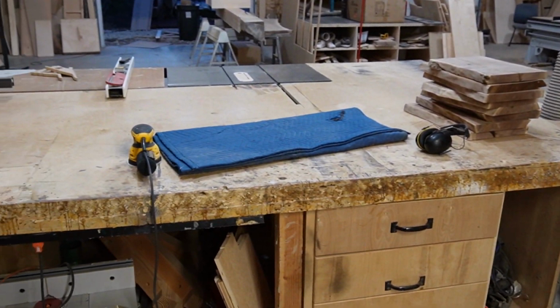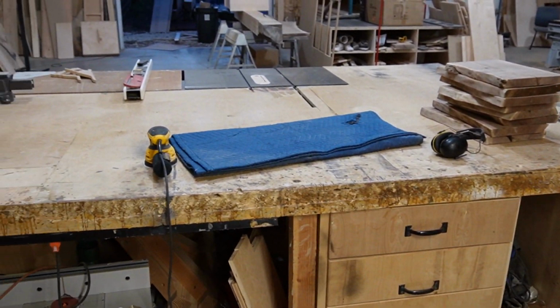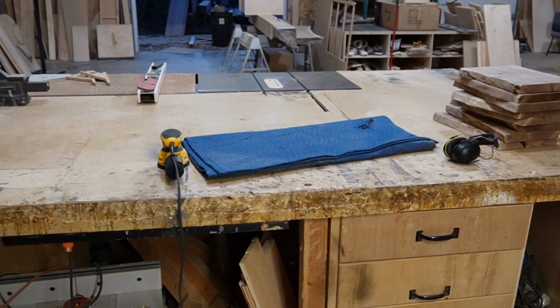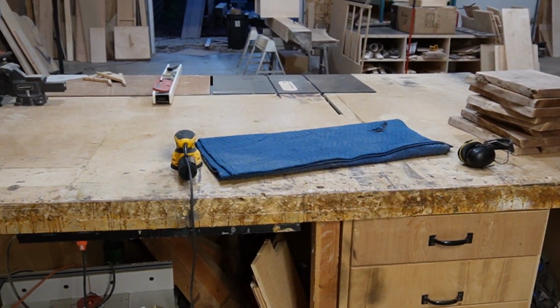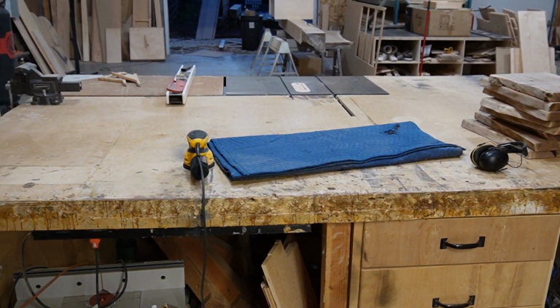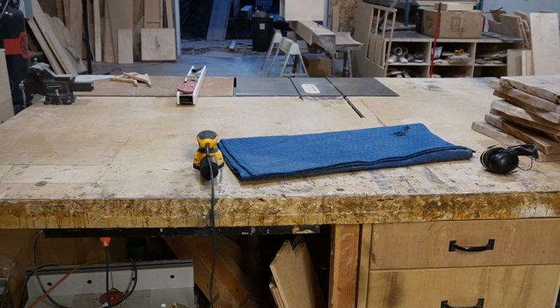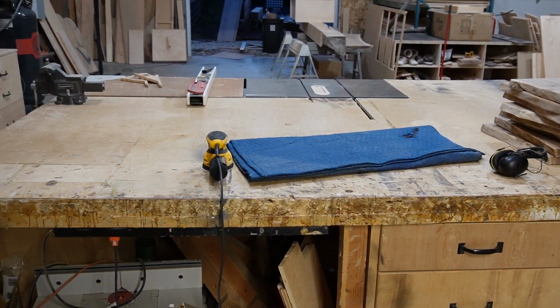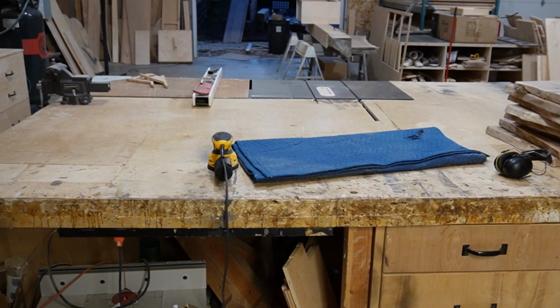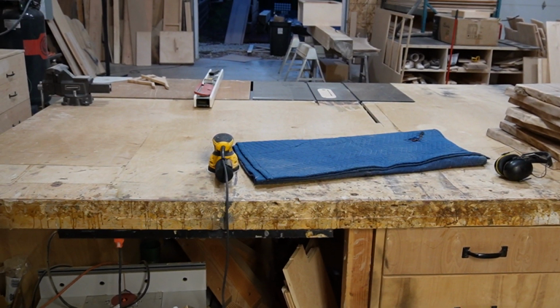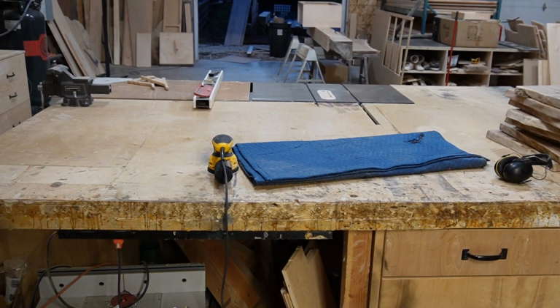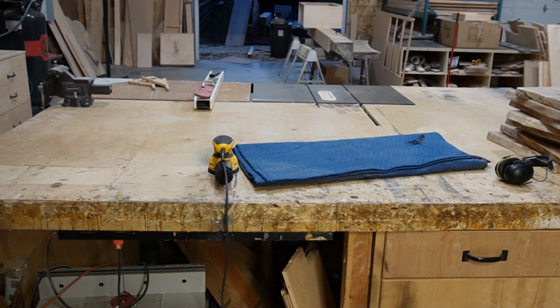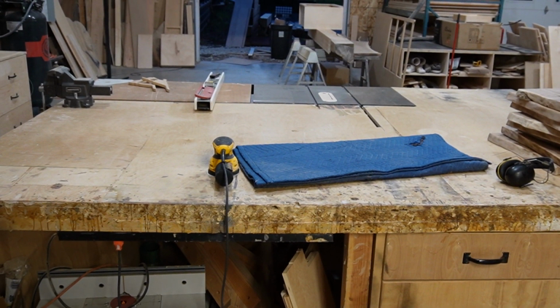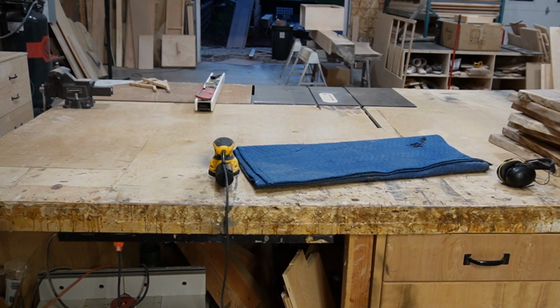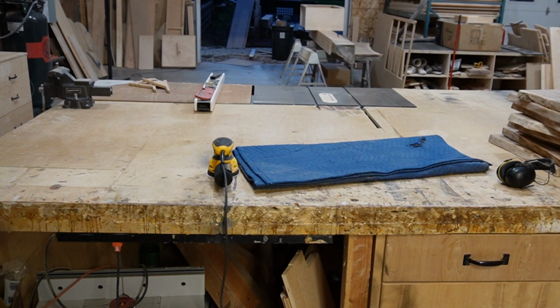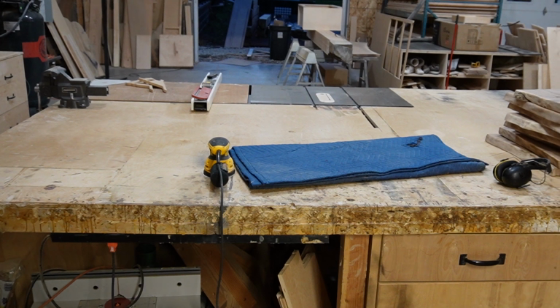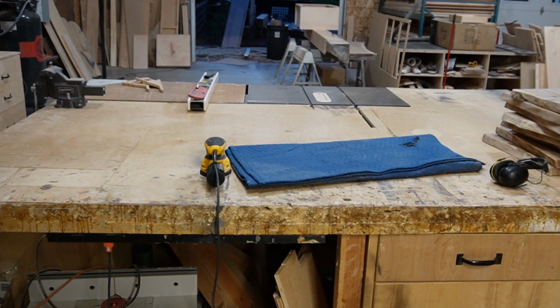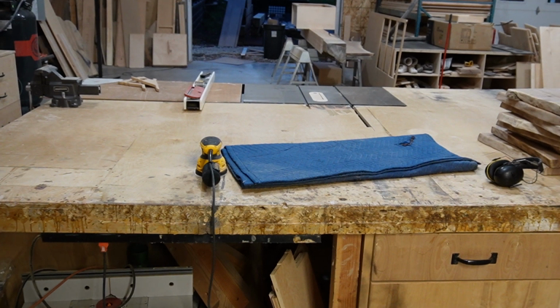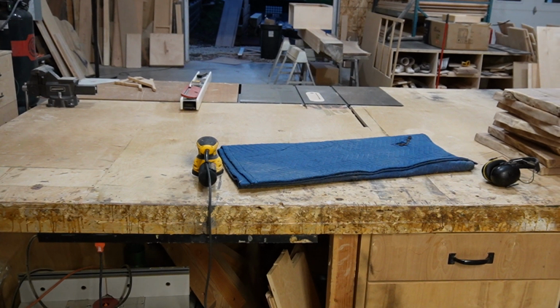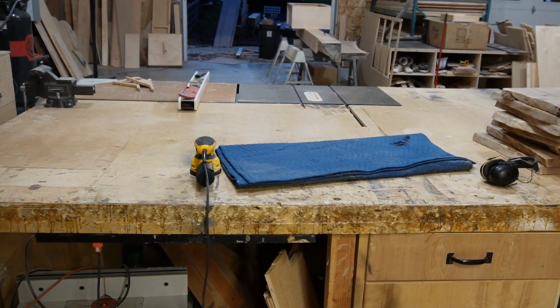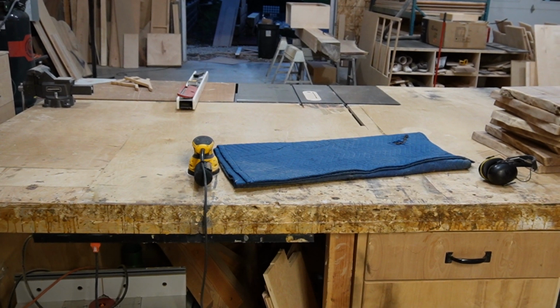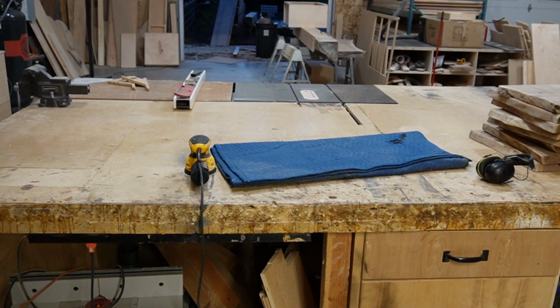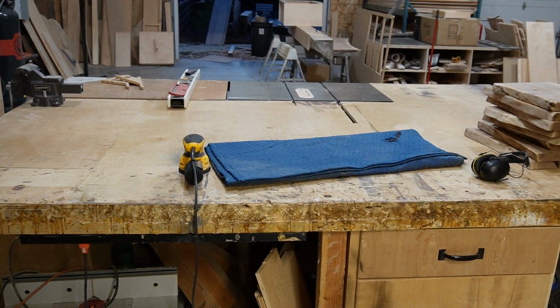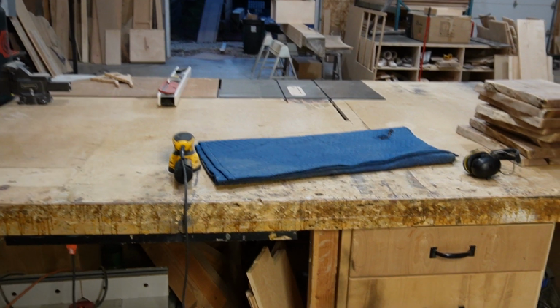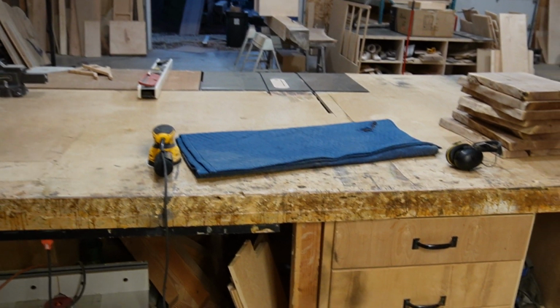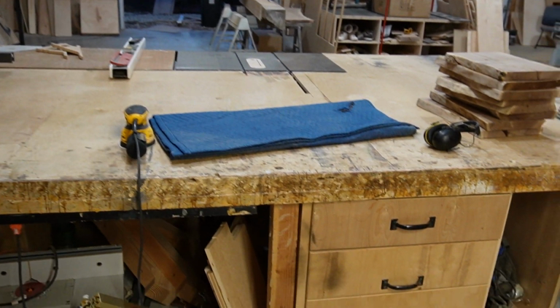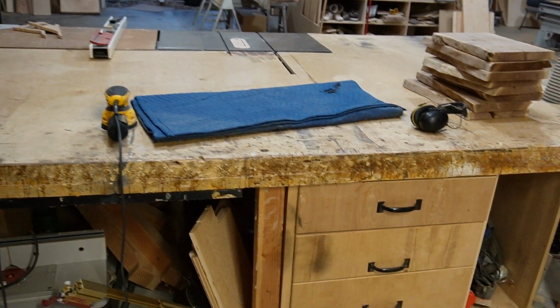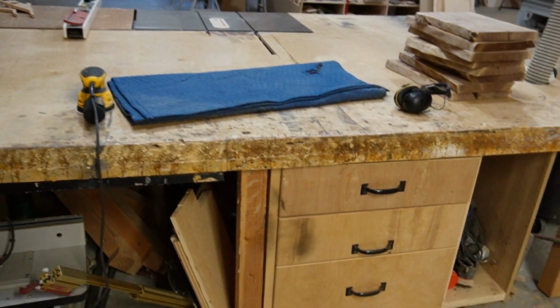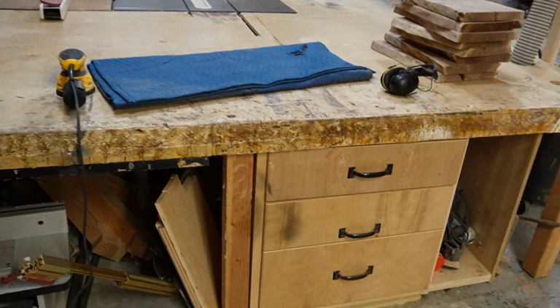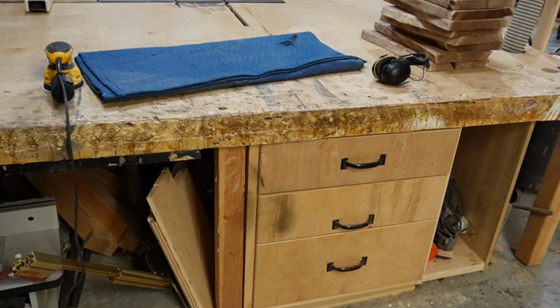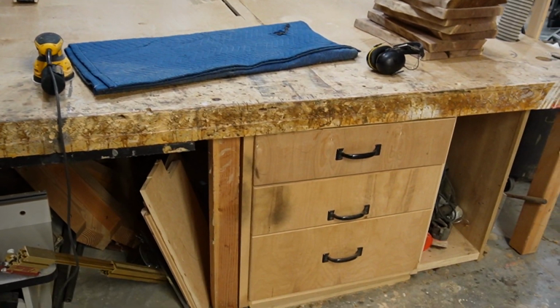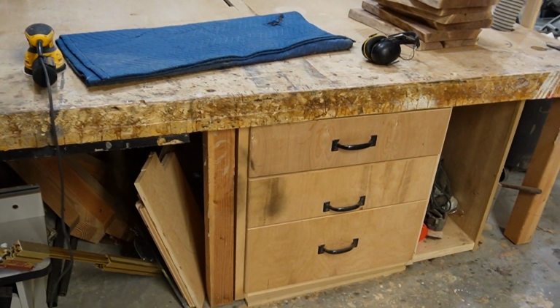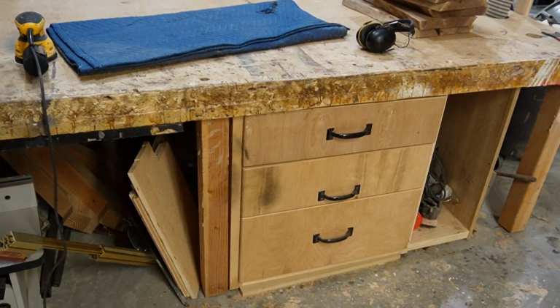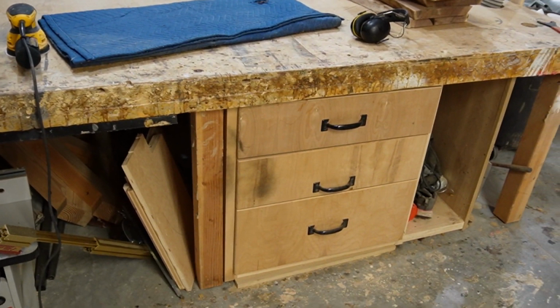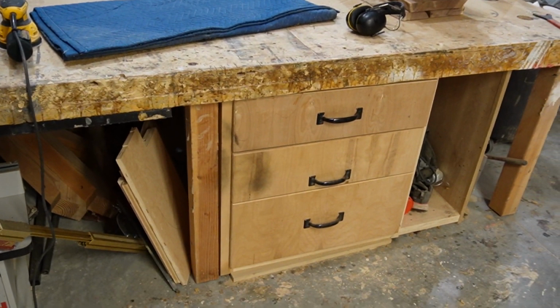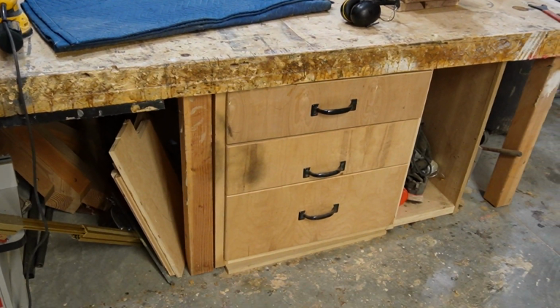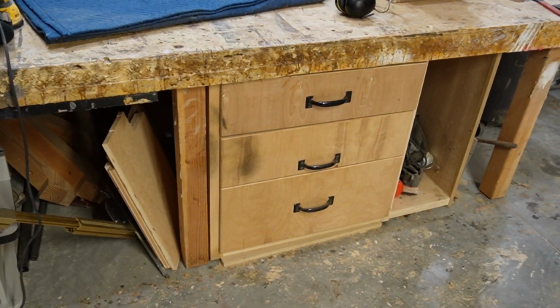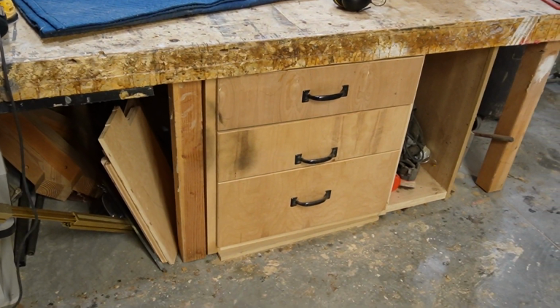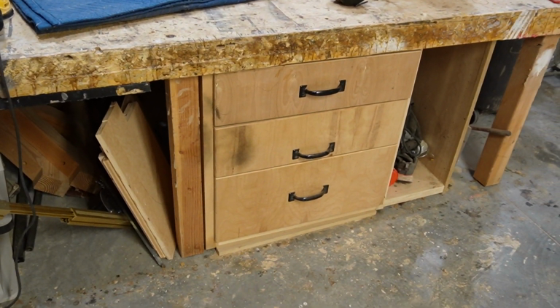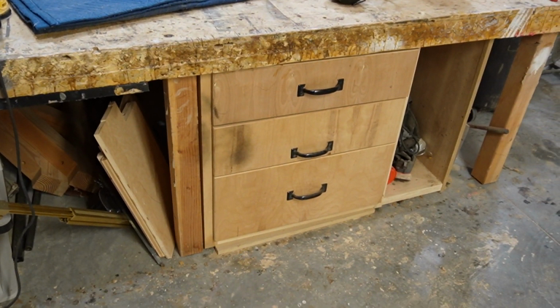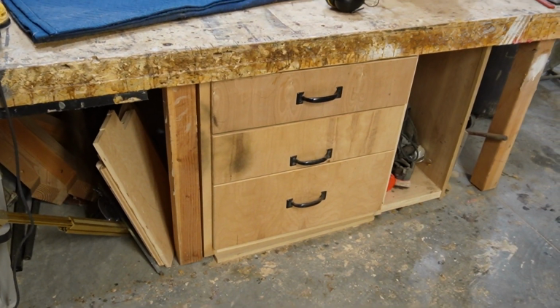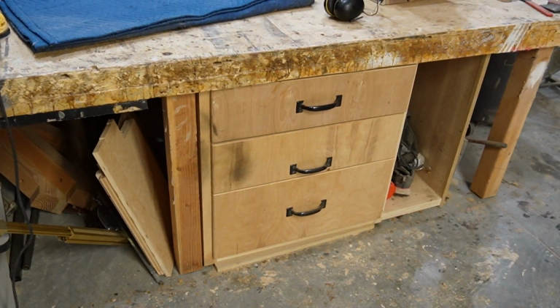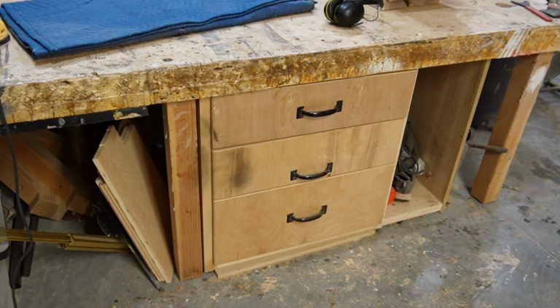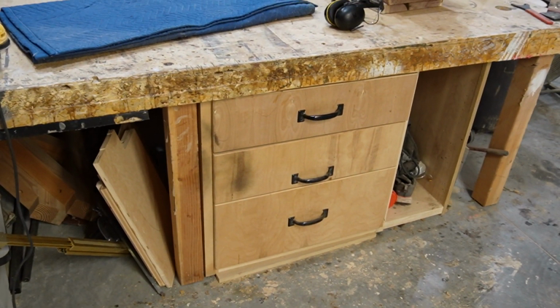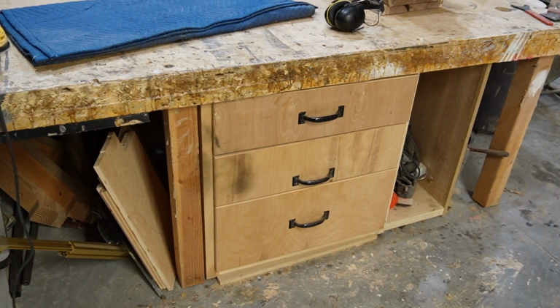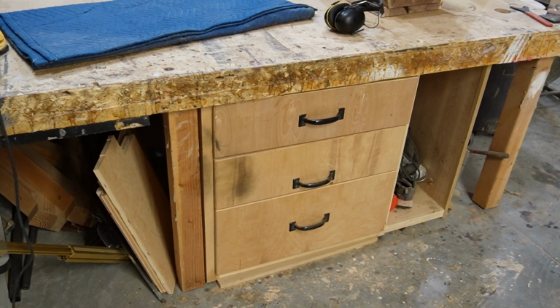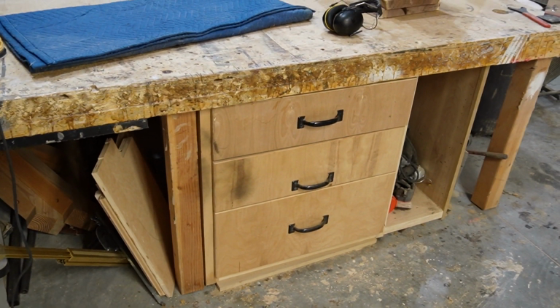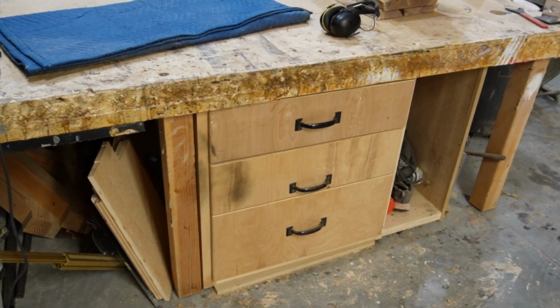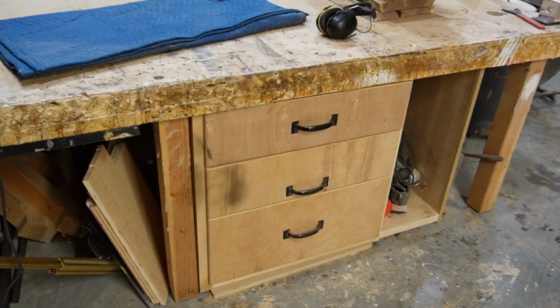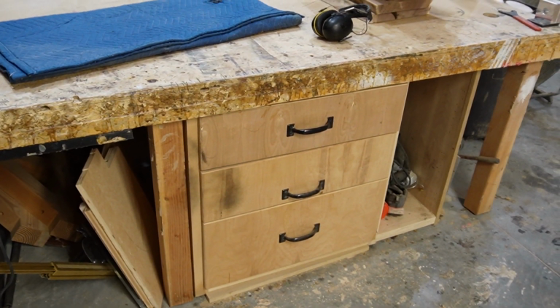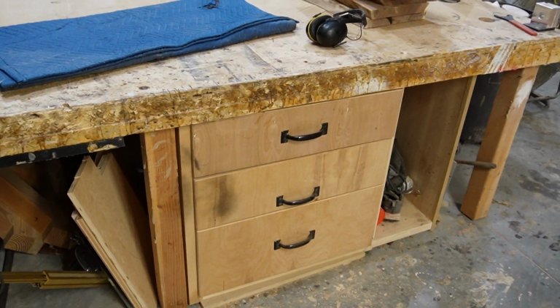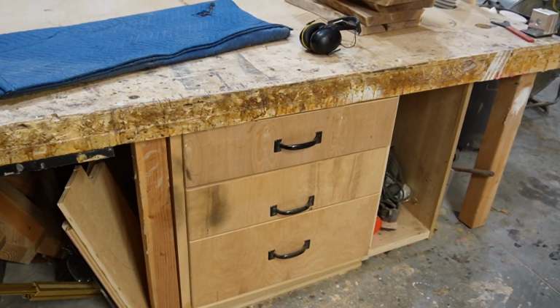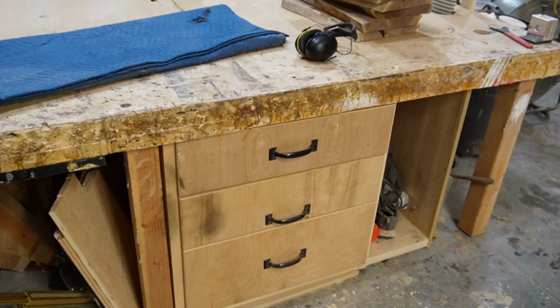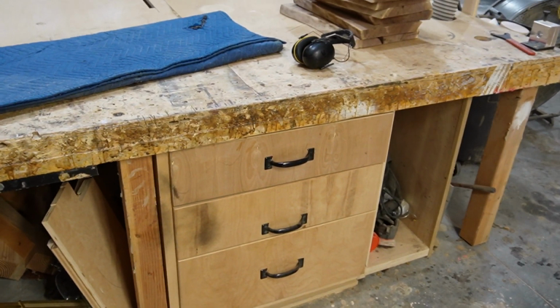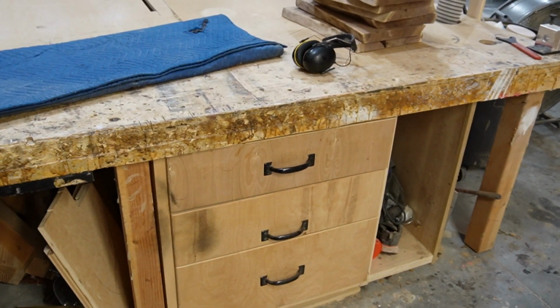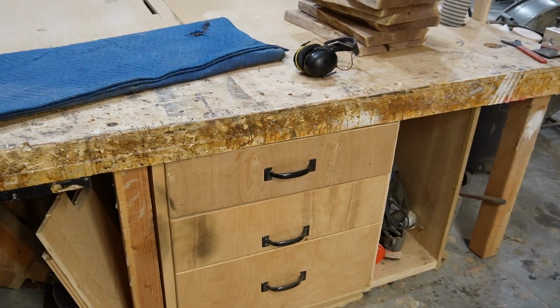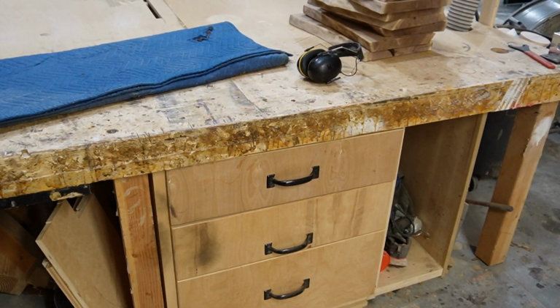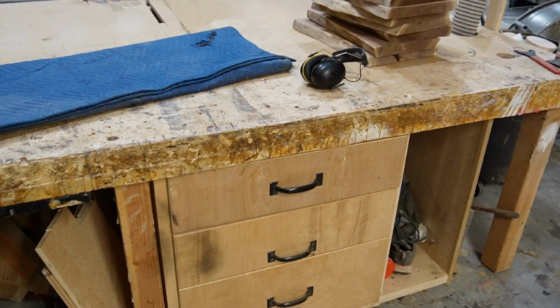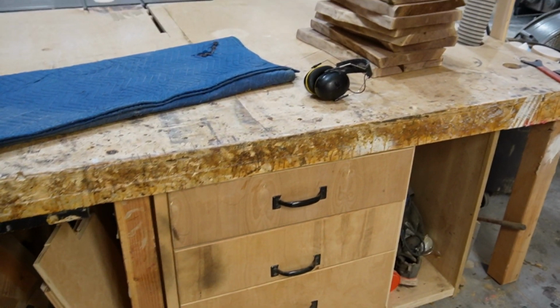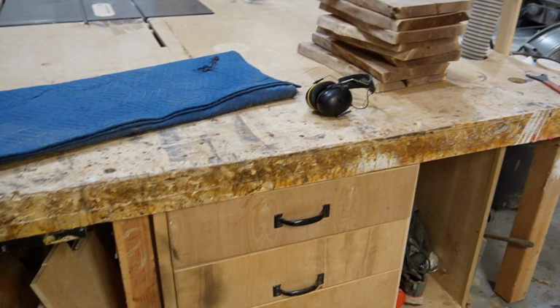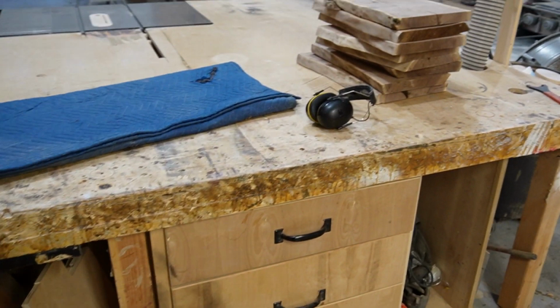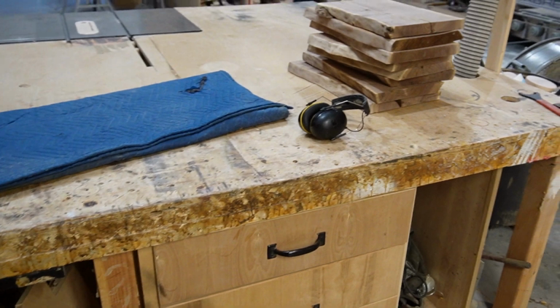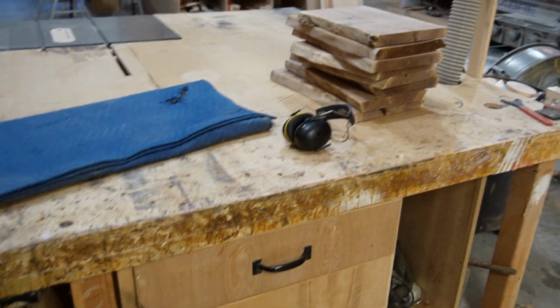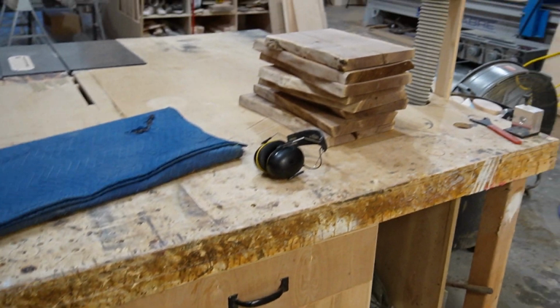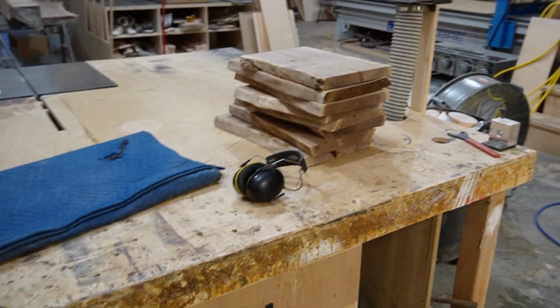There's the other side of the outfeed table. Some drawers — we mainly keep our sandpaper and stuff in there.